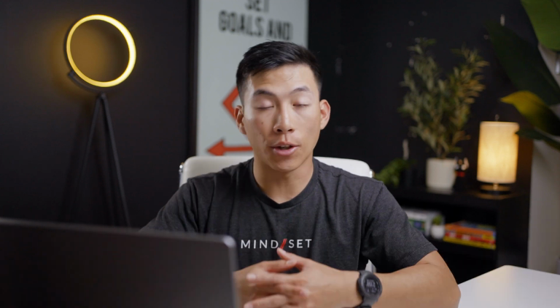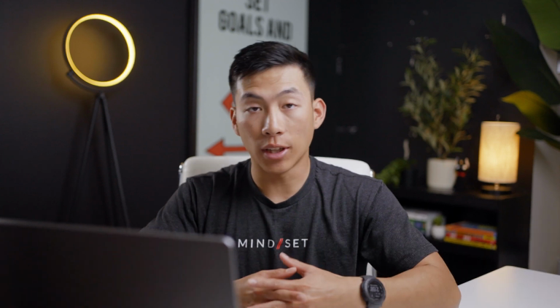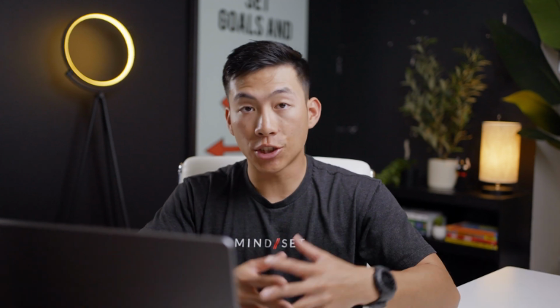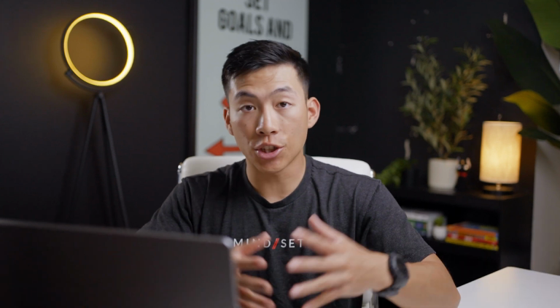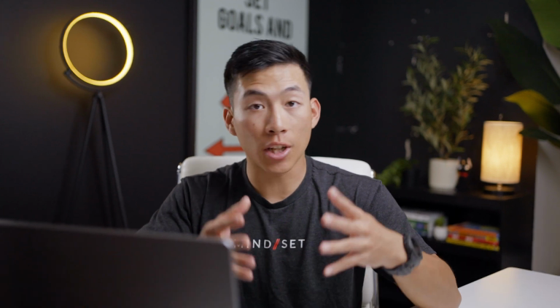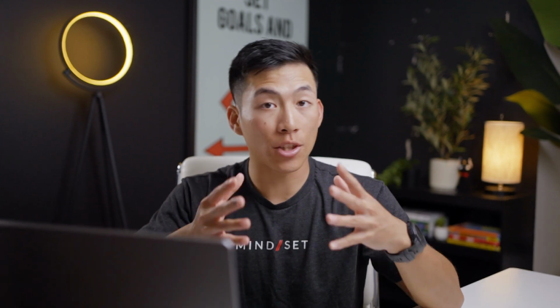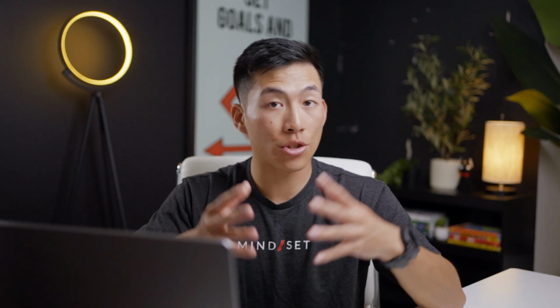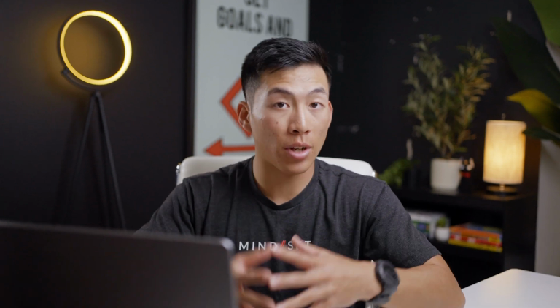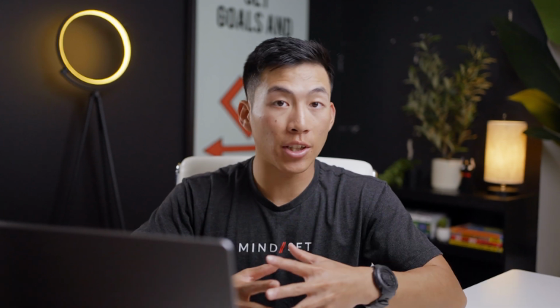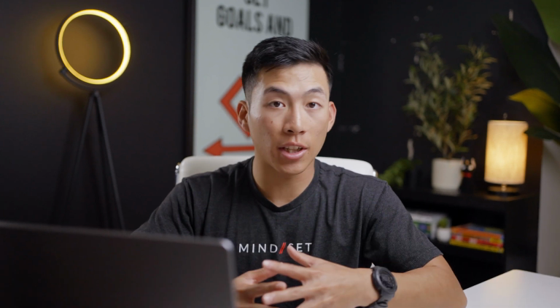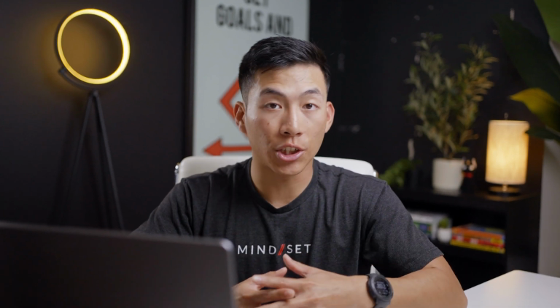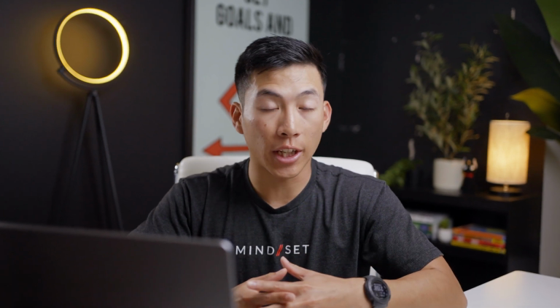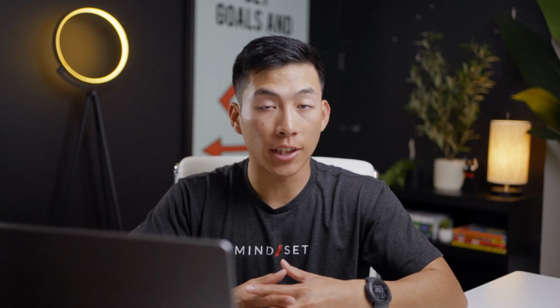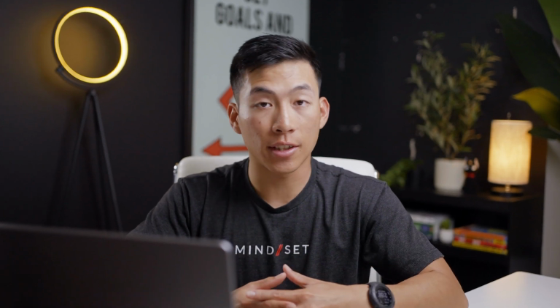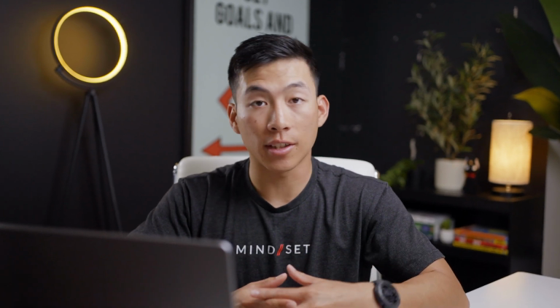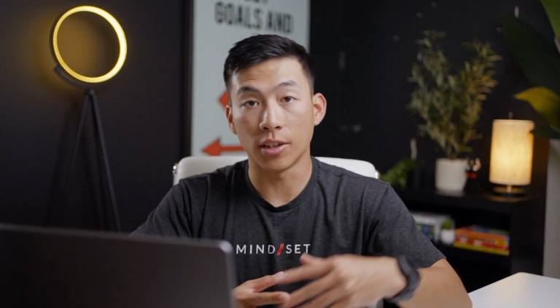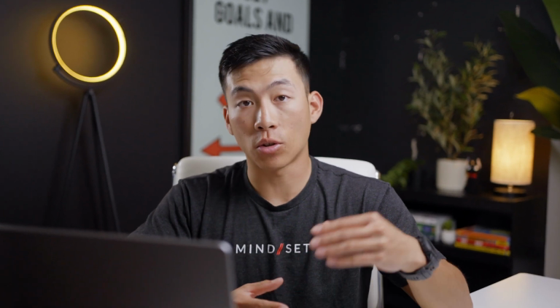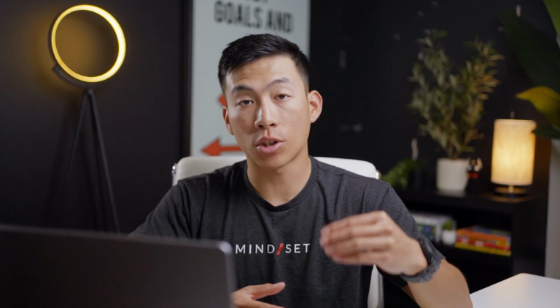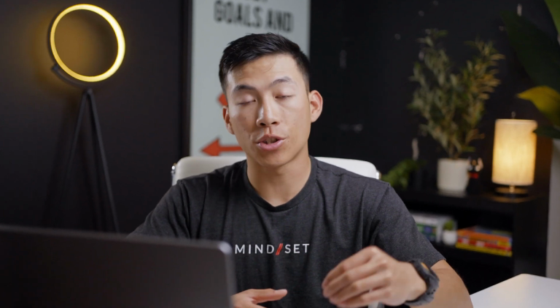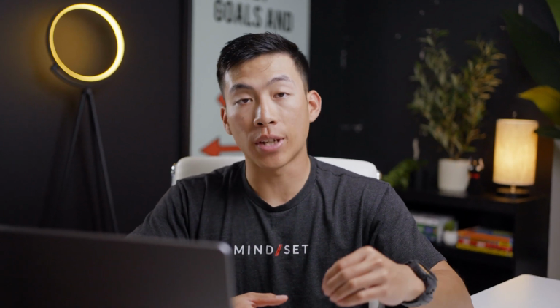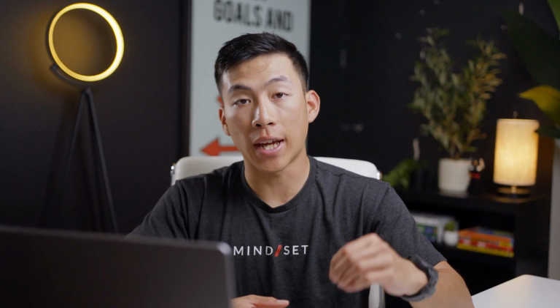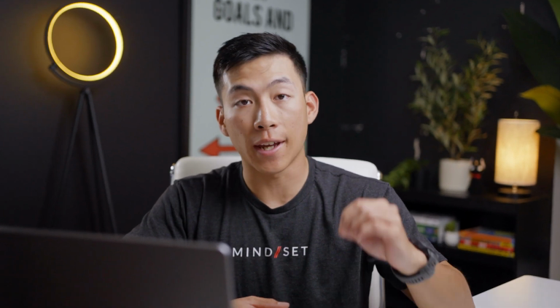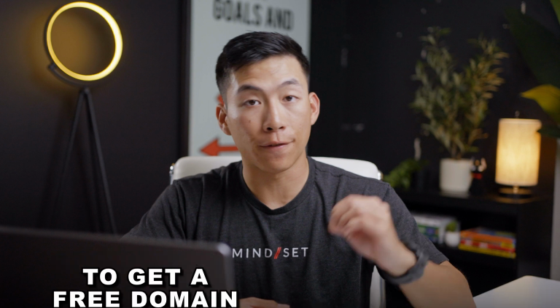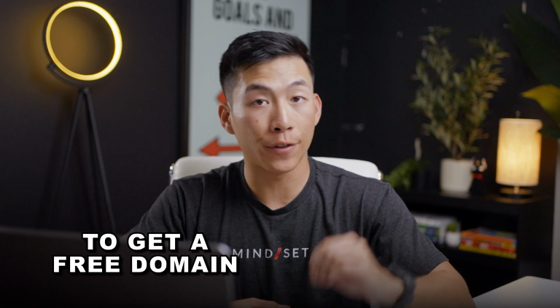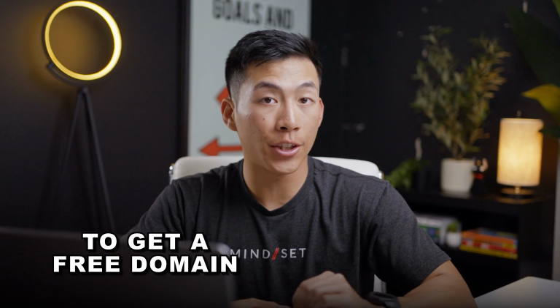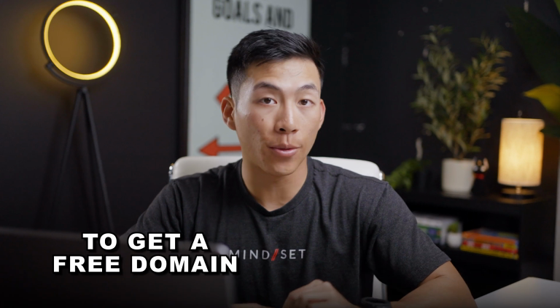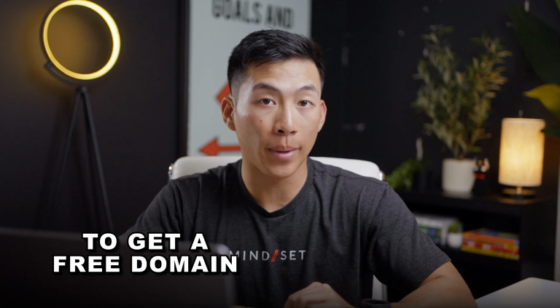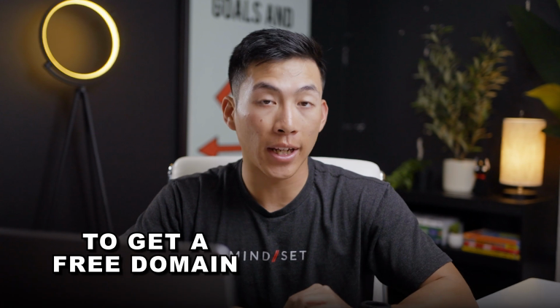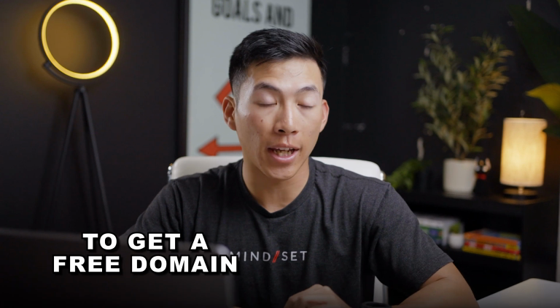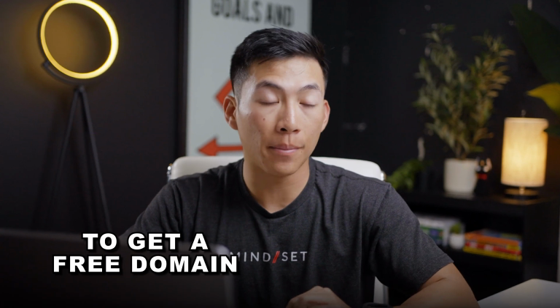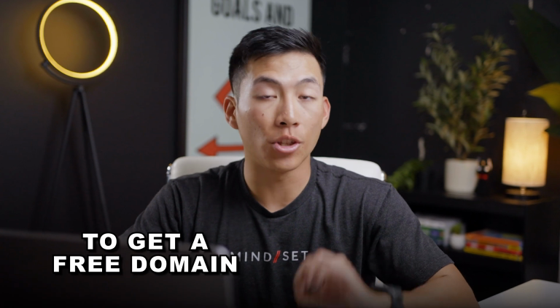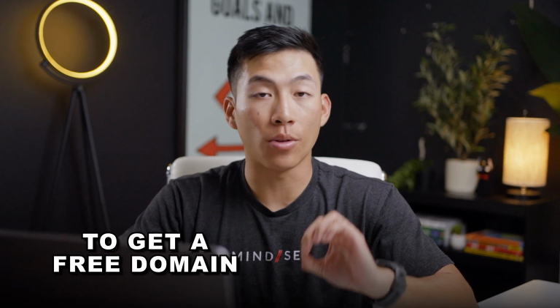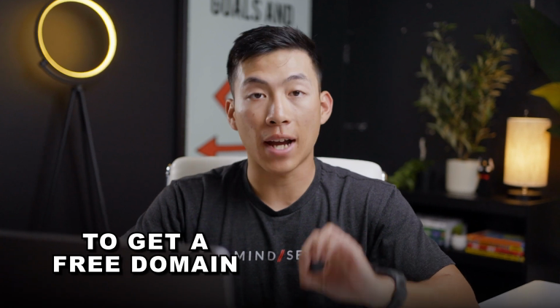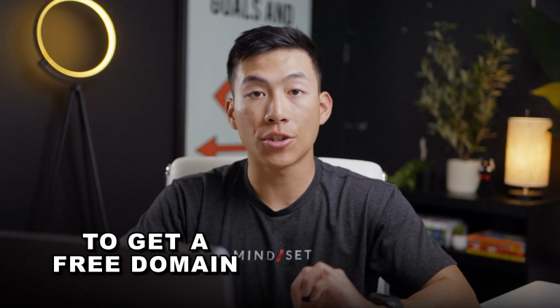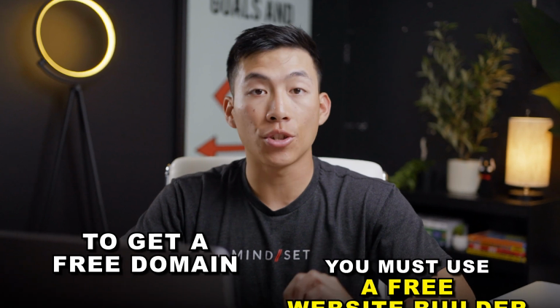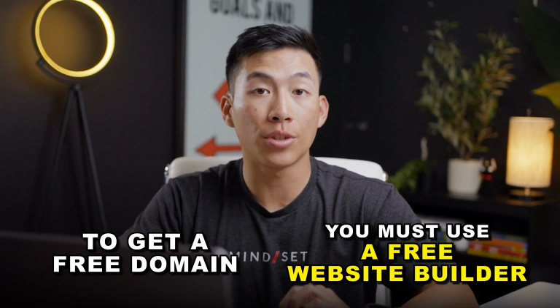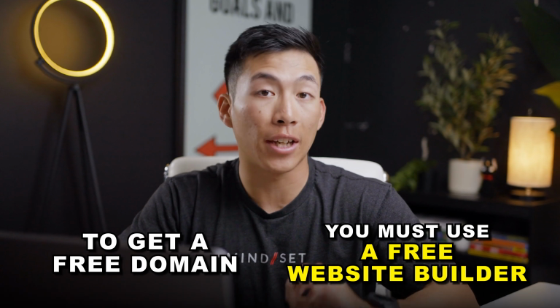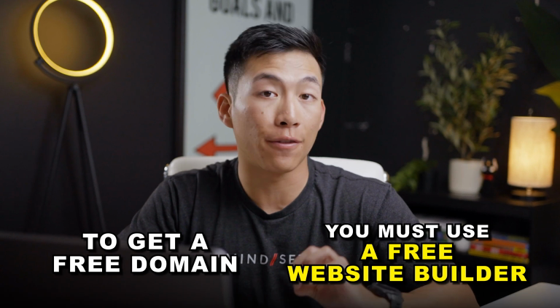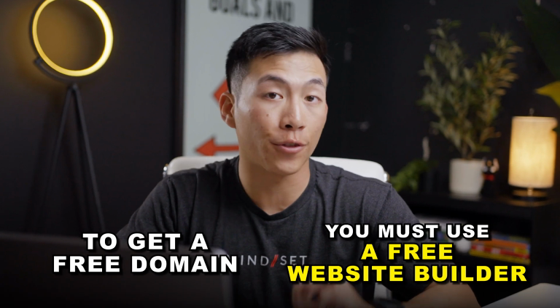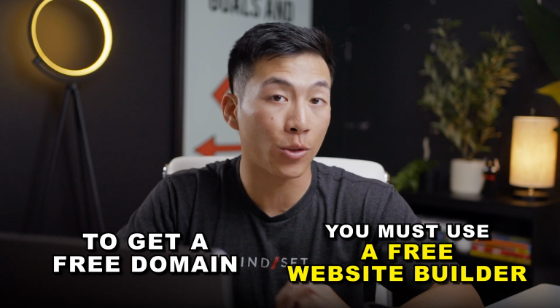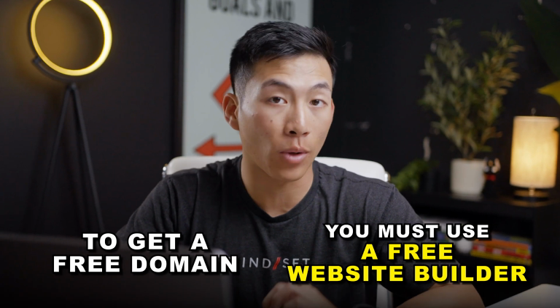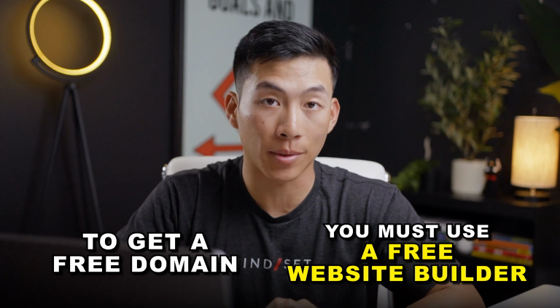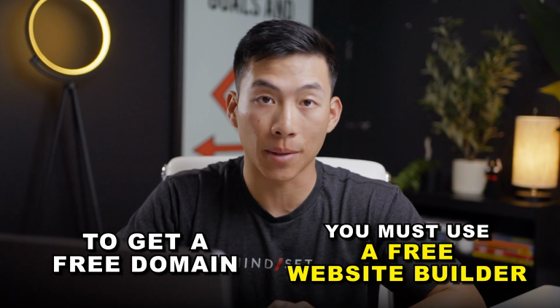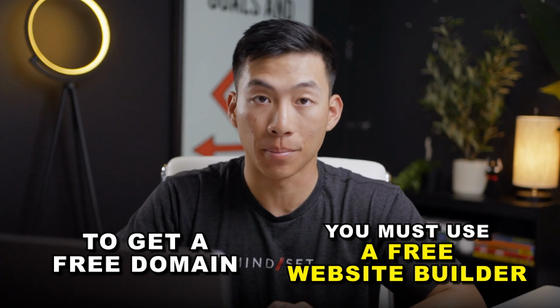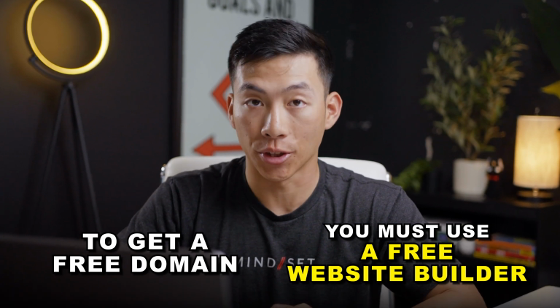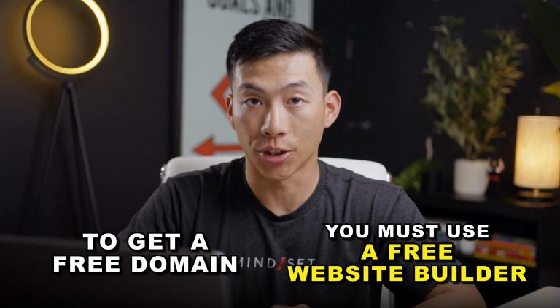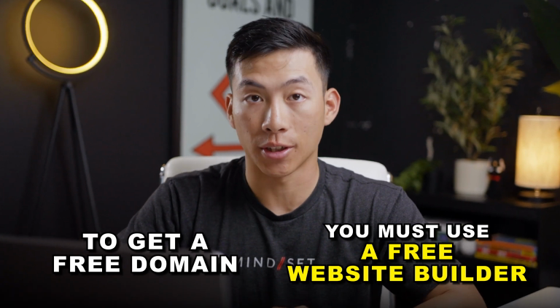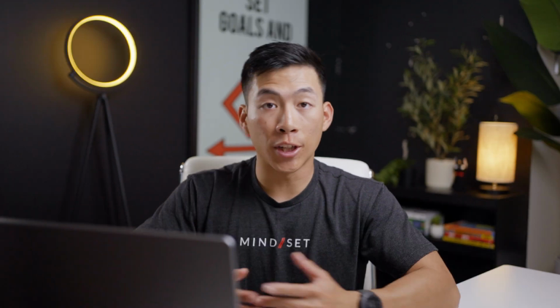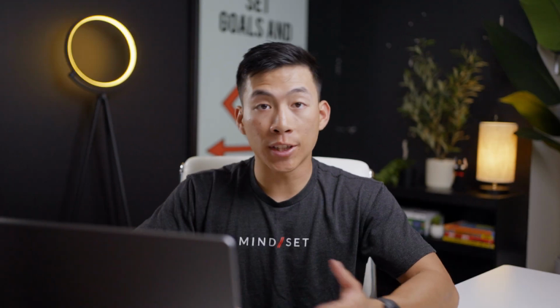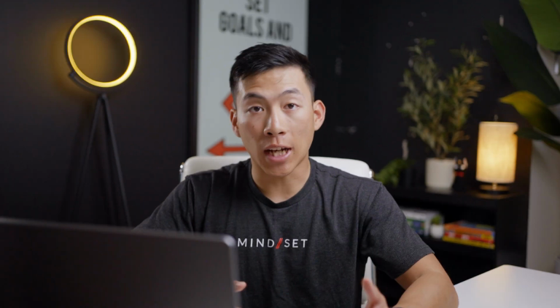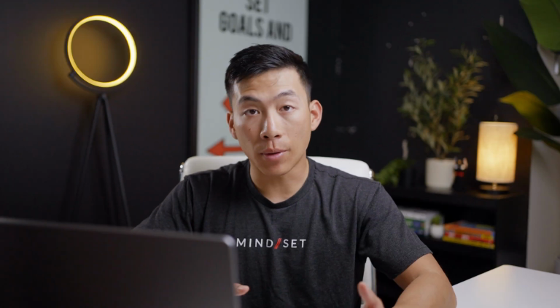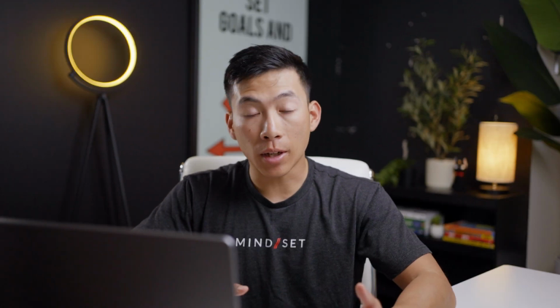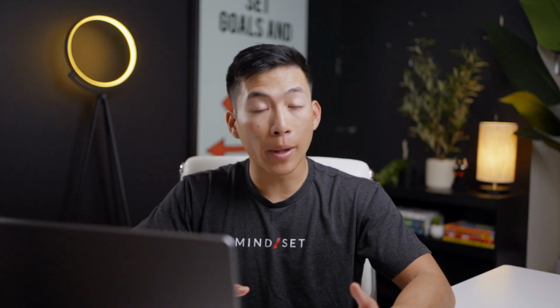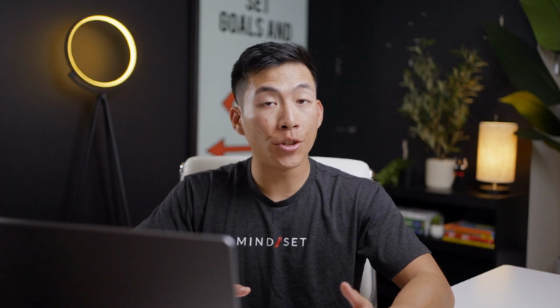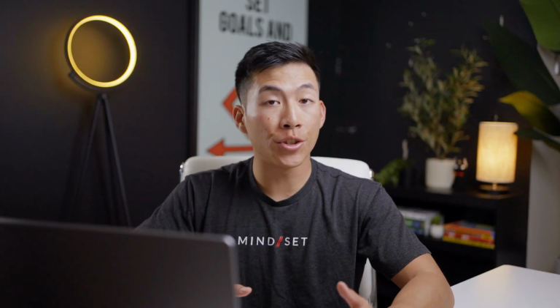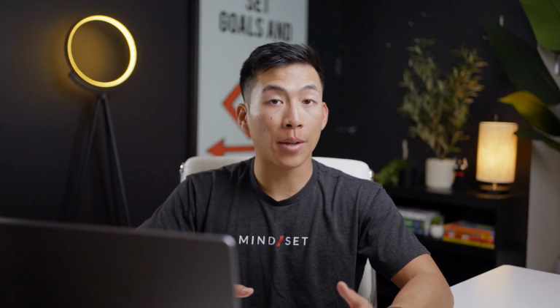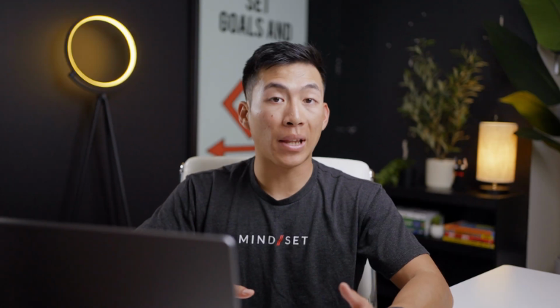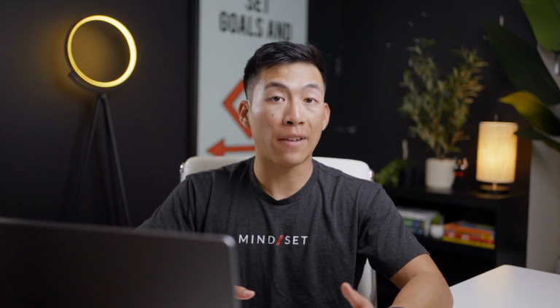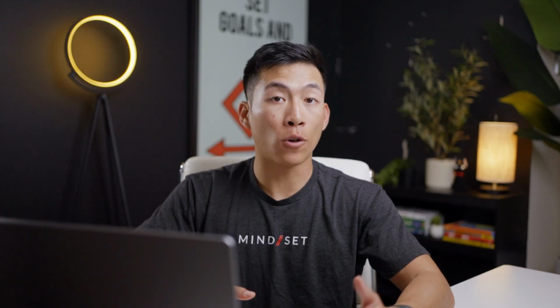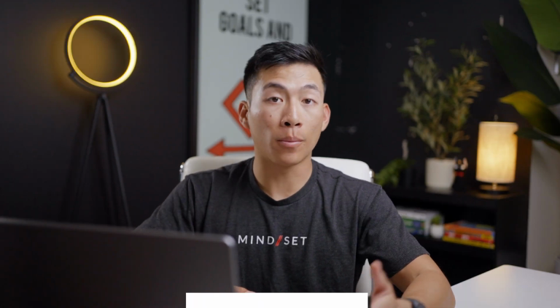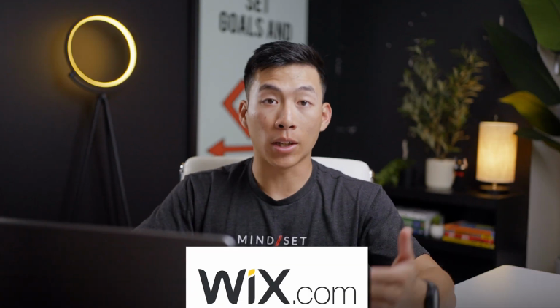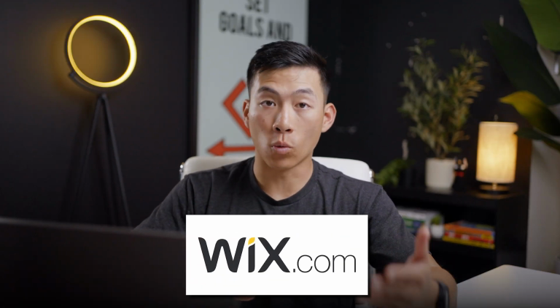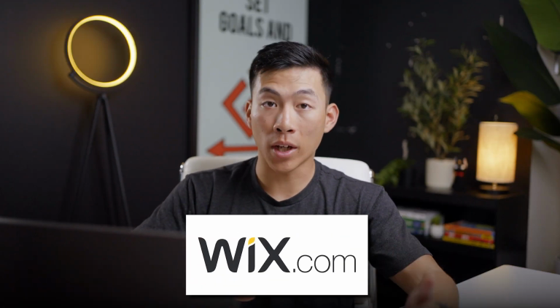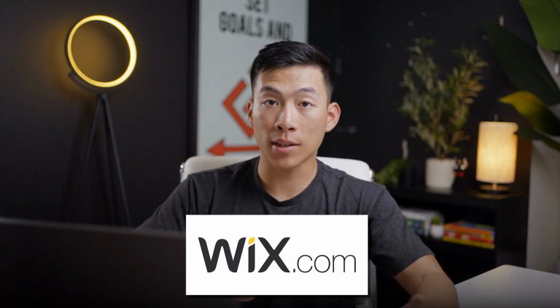So let's just cut straight to the chase. In order to get a free domain name, you have to use a free website builder. For this, I recommend using a platform like Wix.